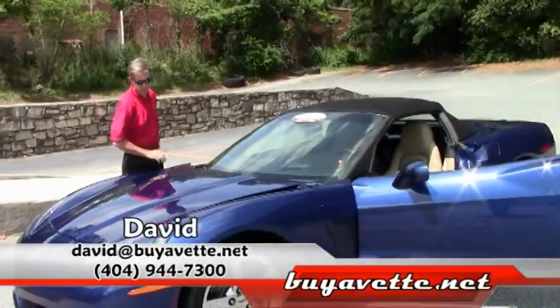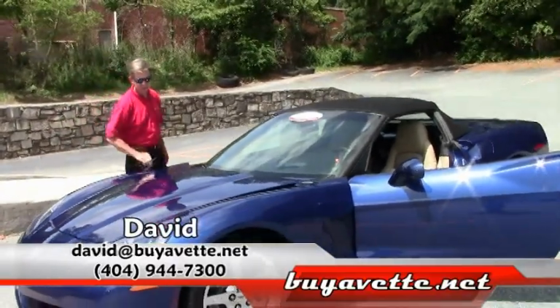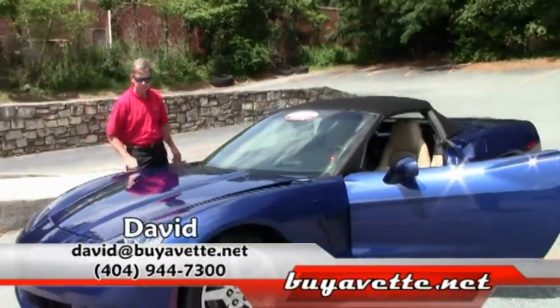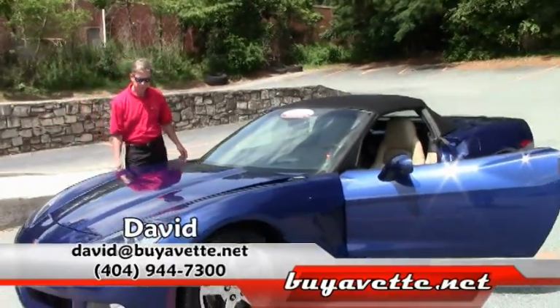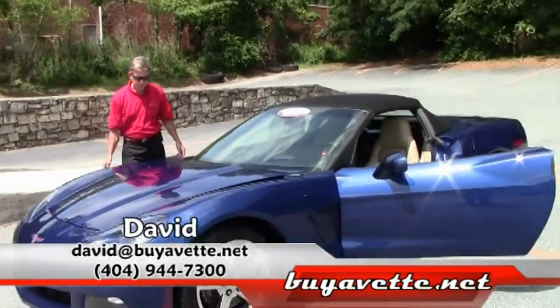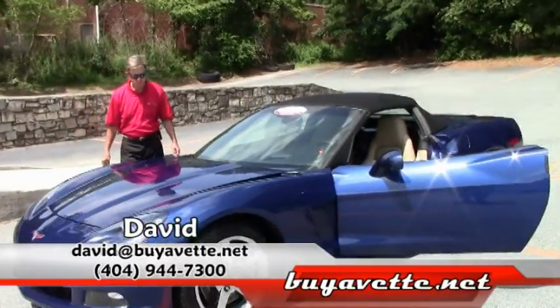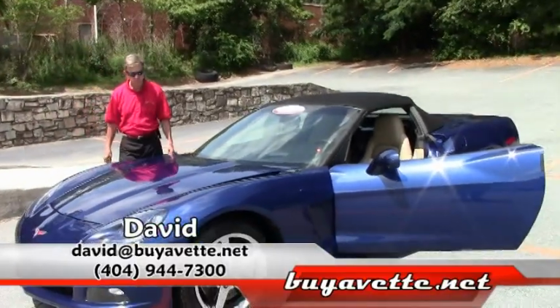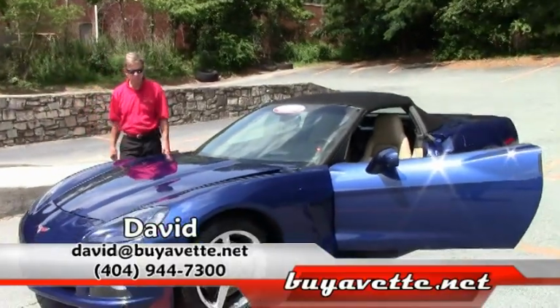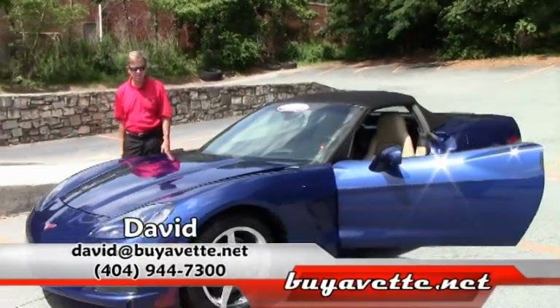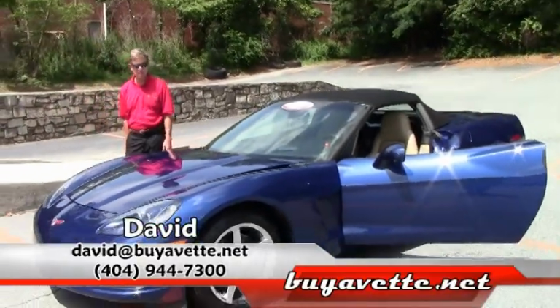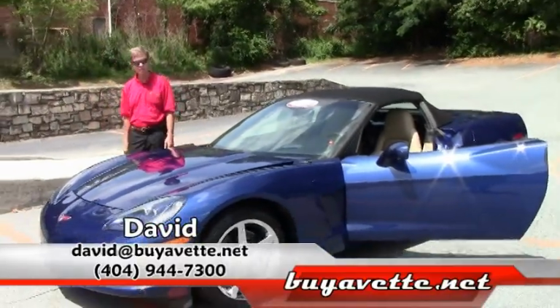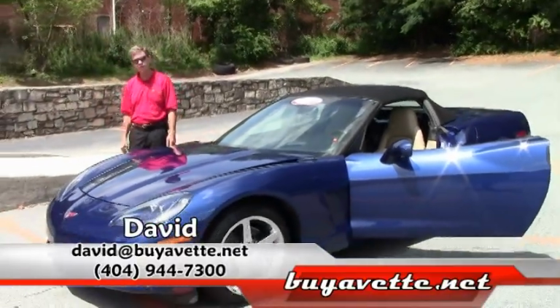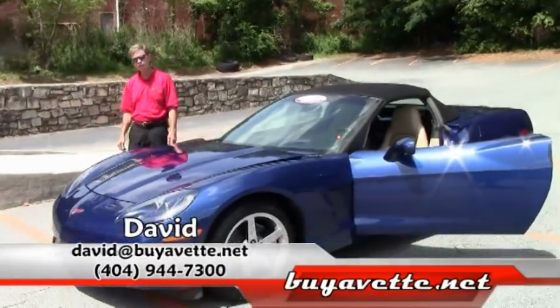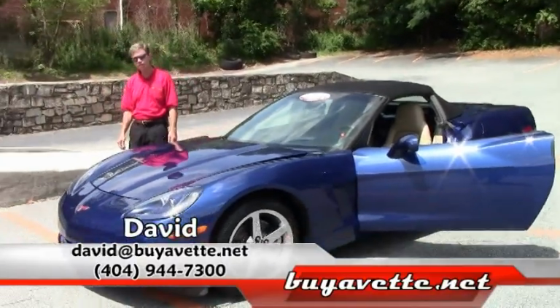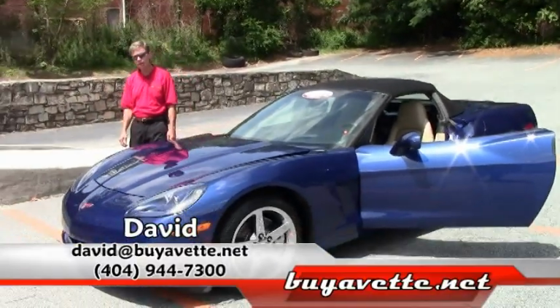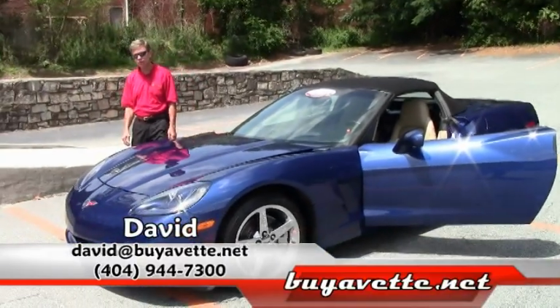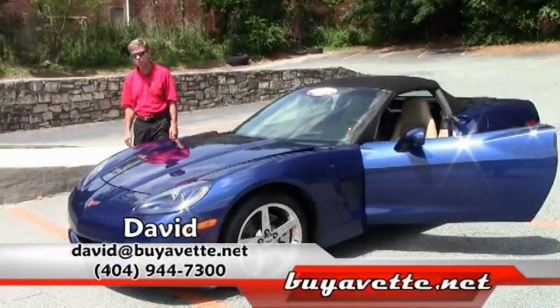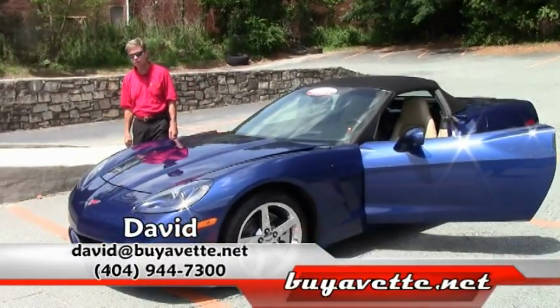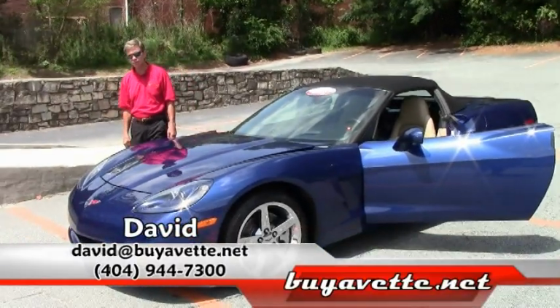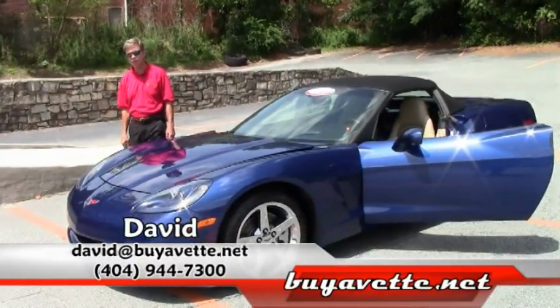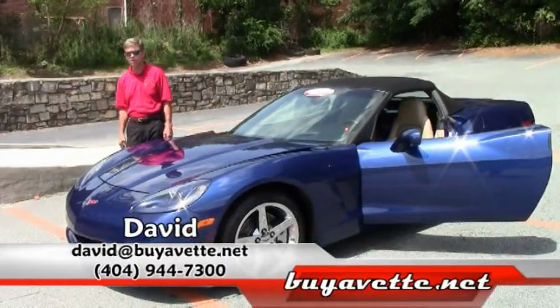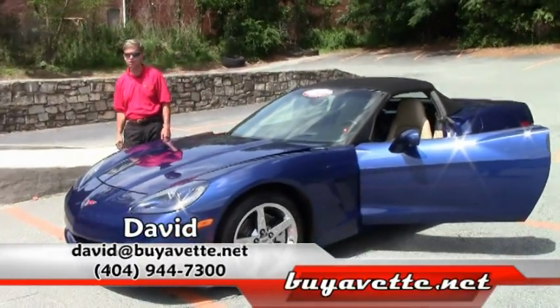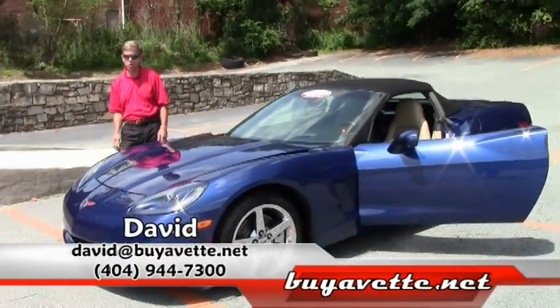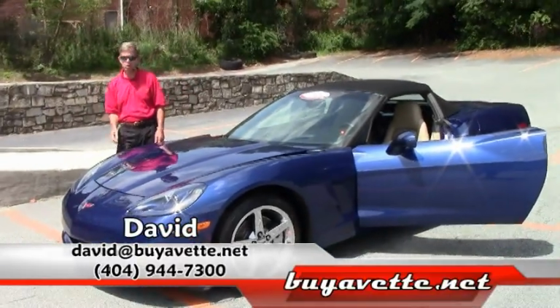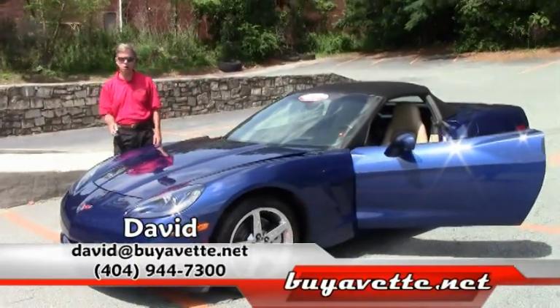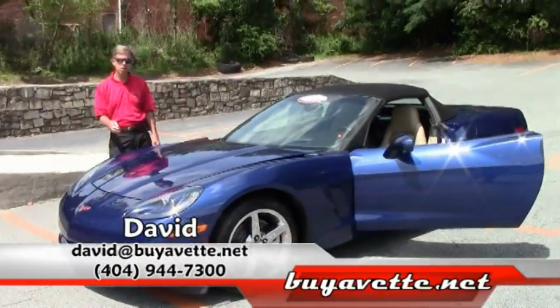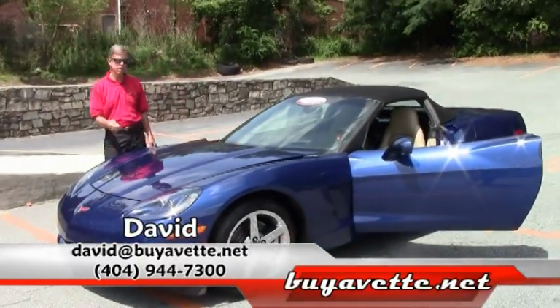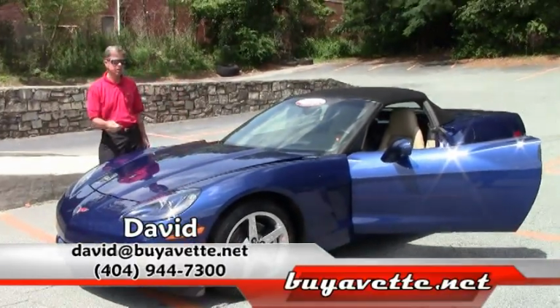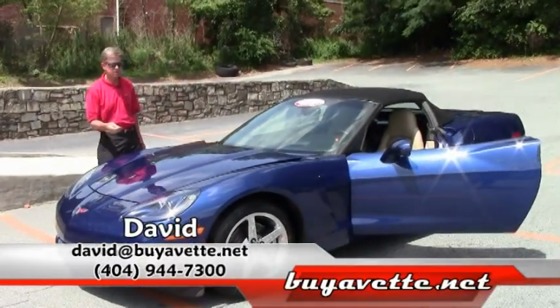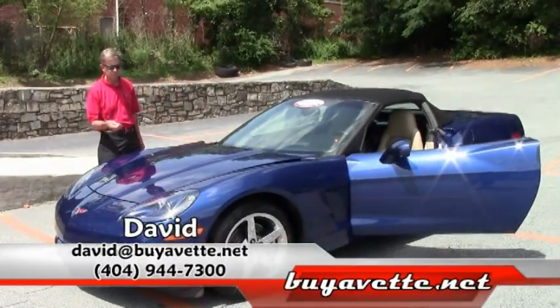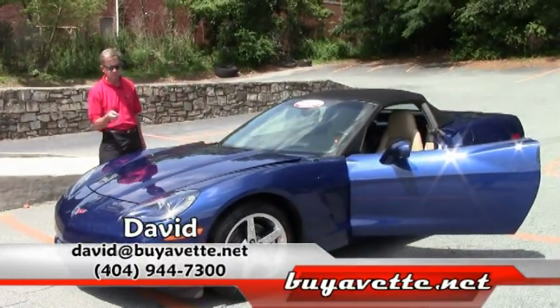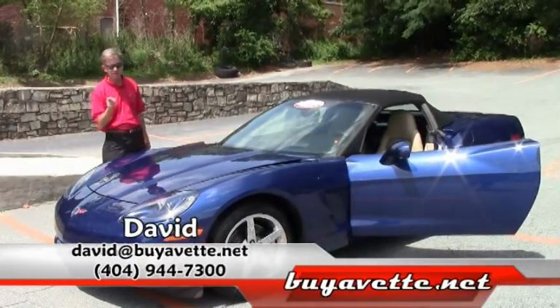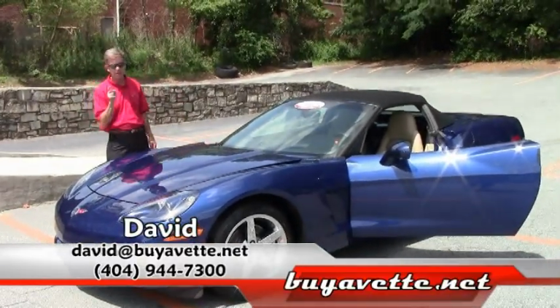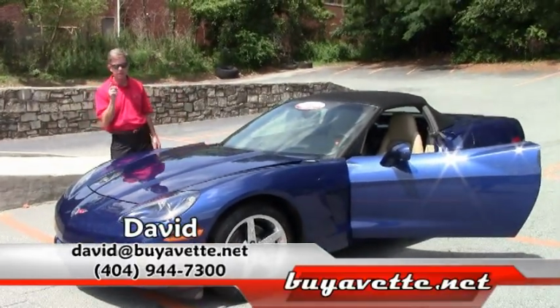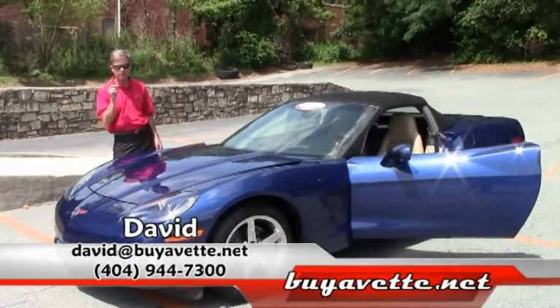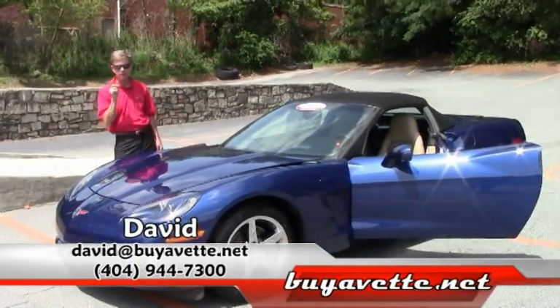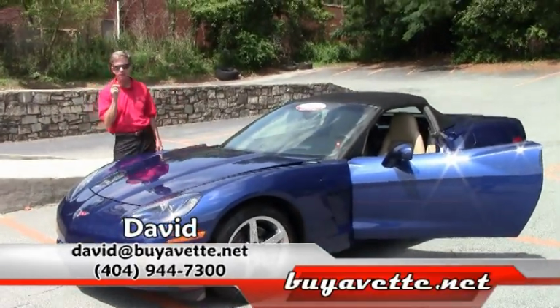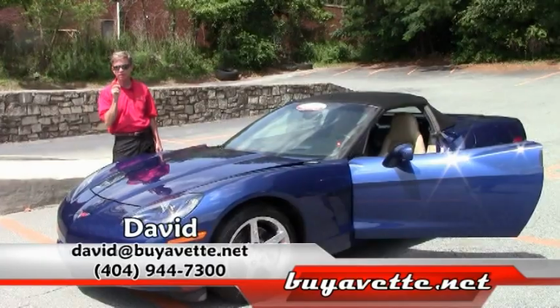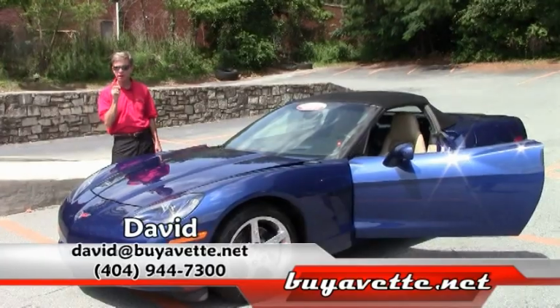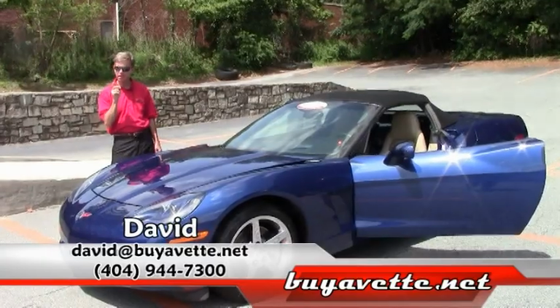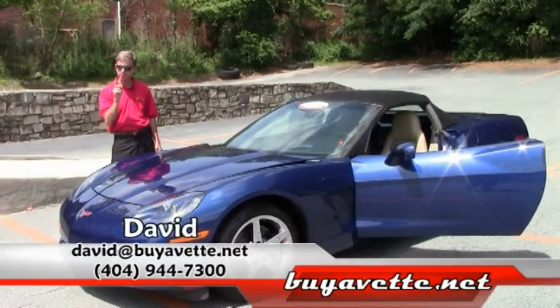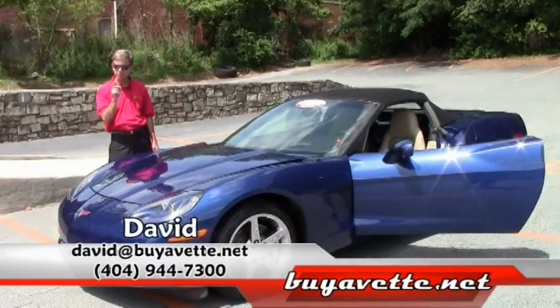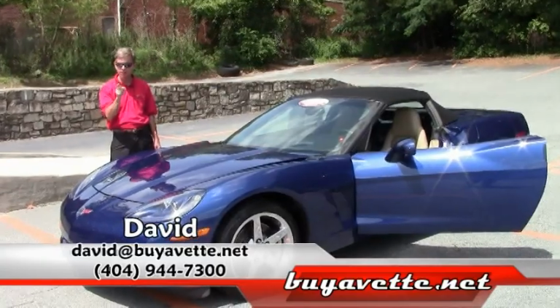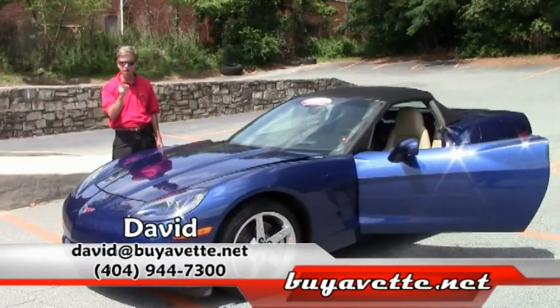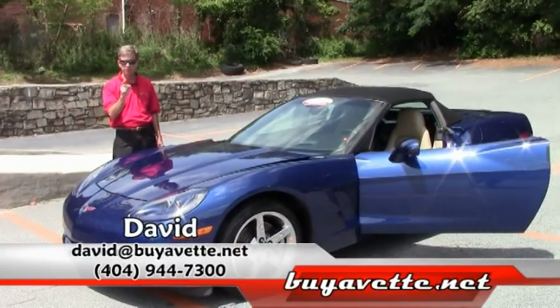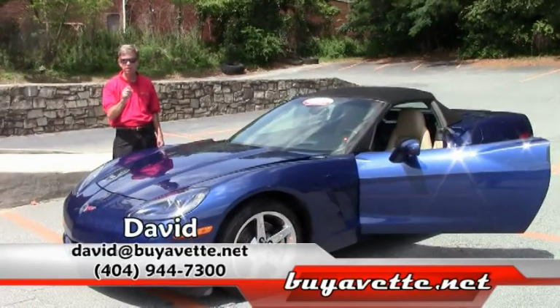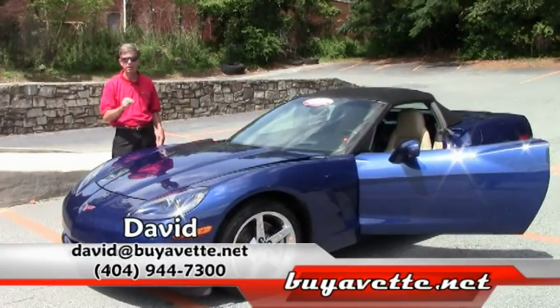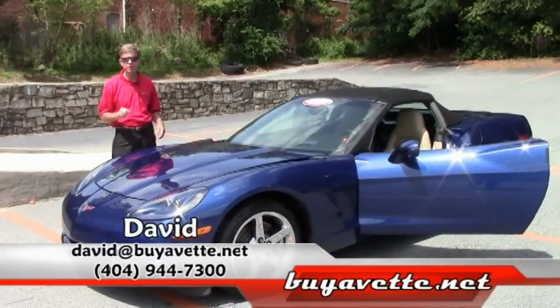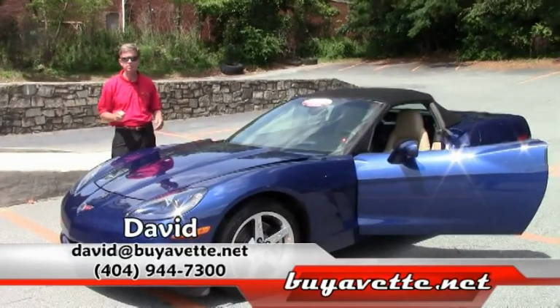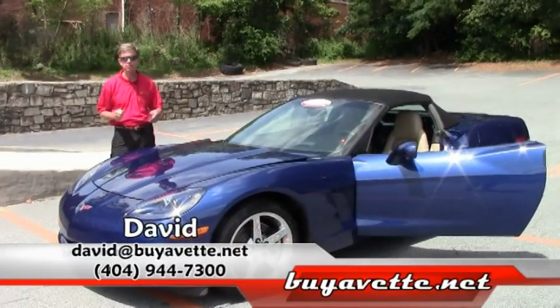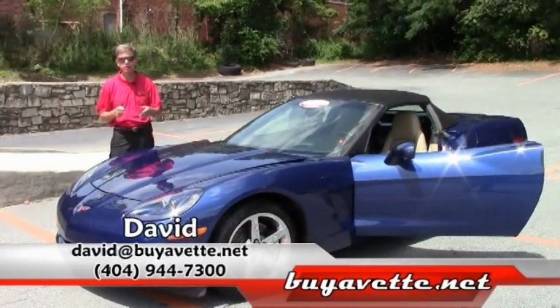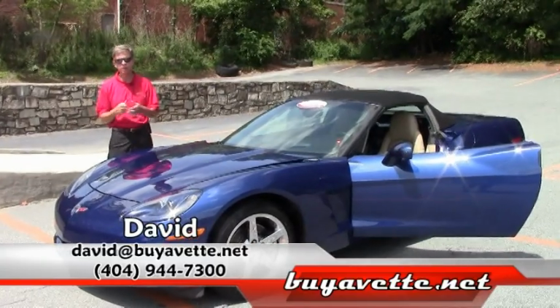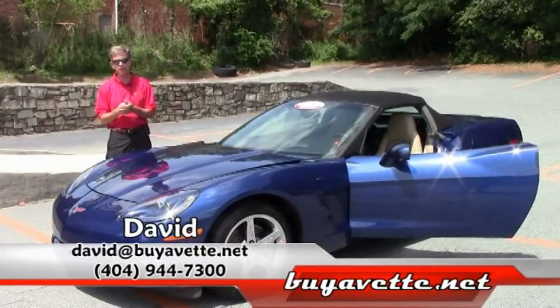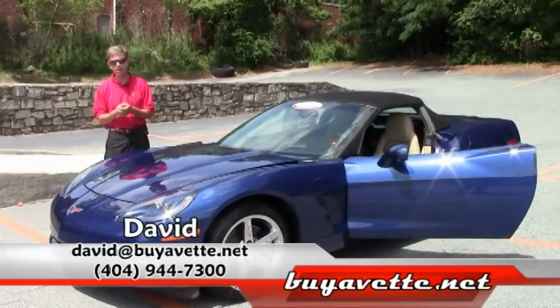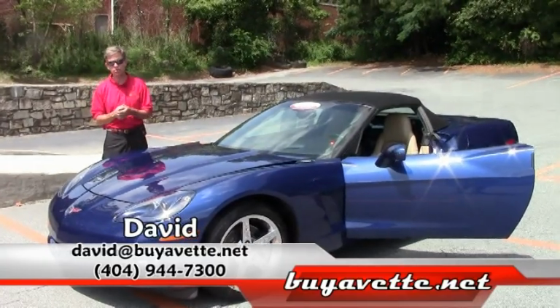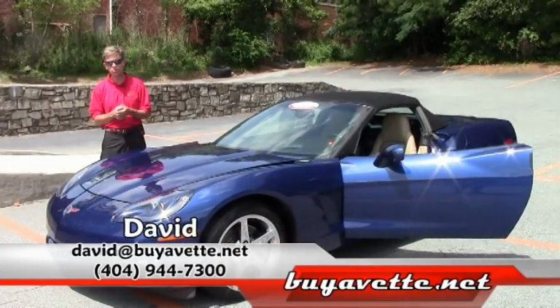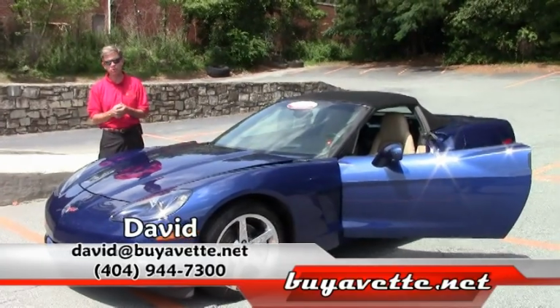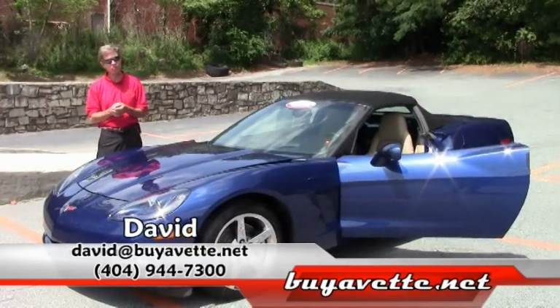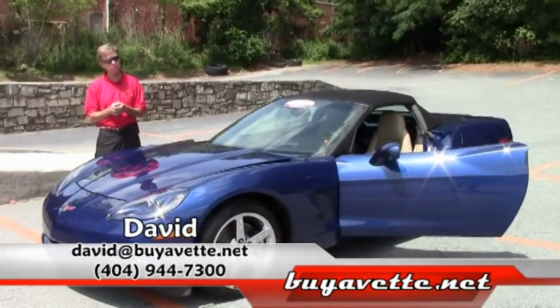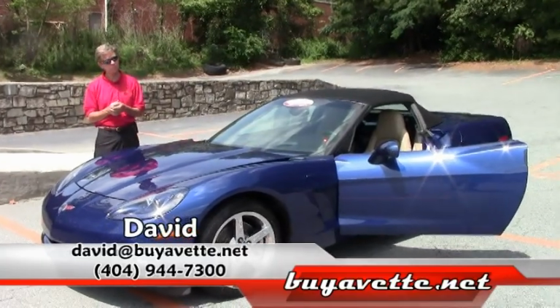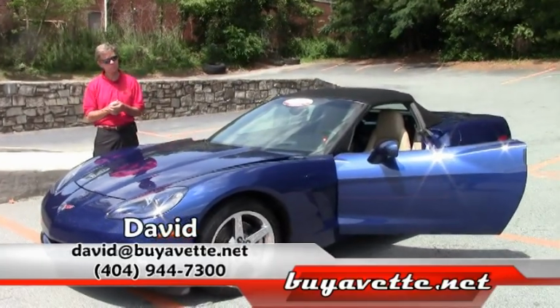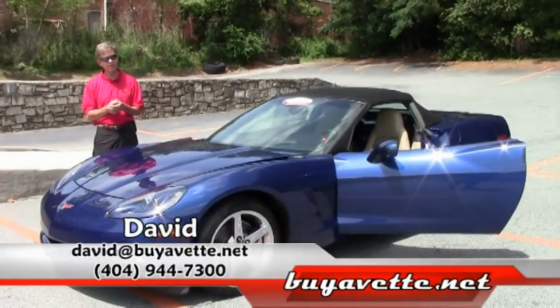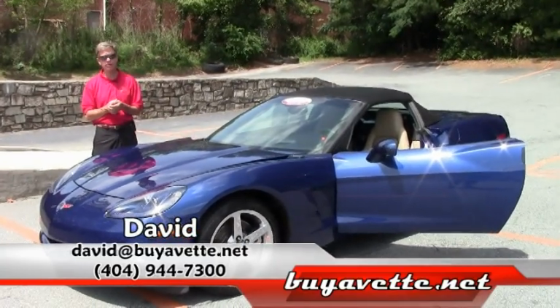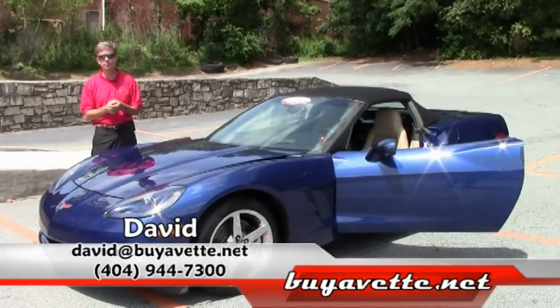Just one example of the many Corvettes we have here at Buy-A-Vette in Atlanta. If you're even thinking about a Corvette, call and ask for David. I'm at Buy-A-Vette, Atlanta, Georgia. Thanks.